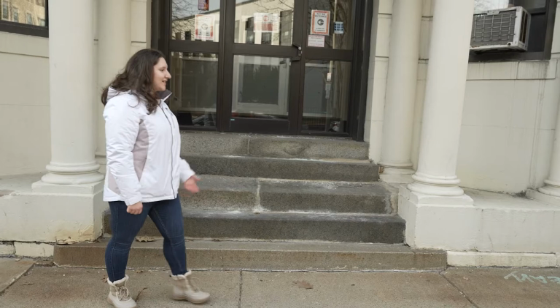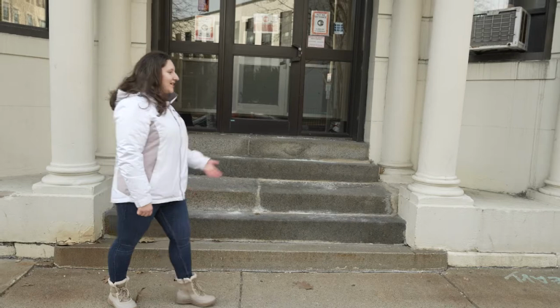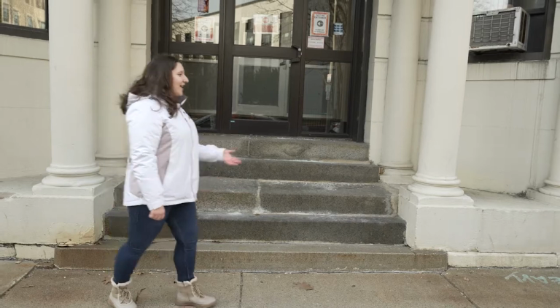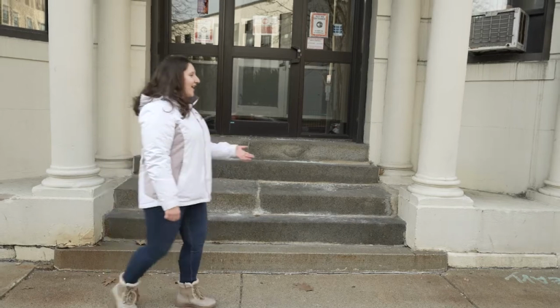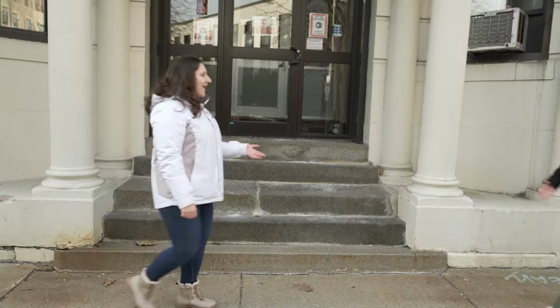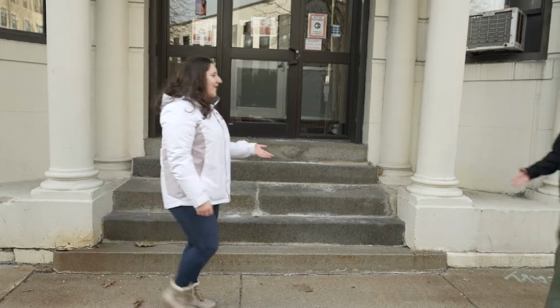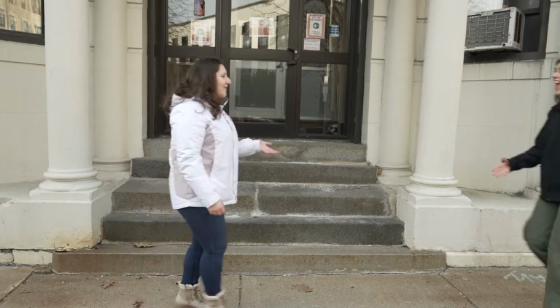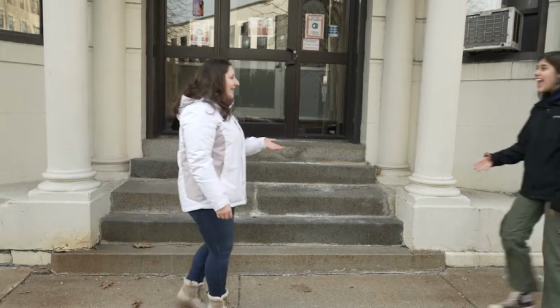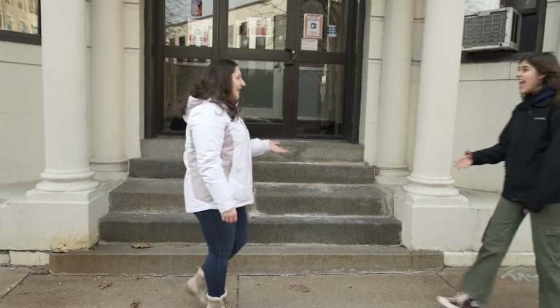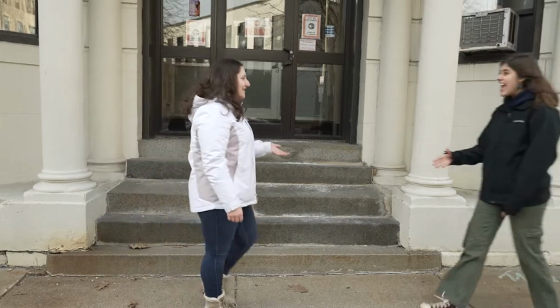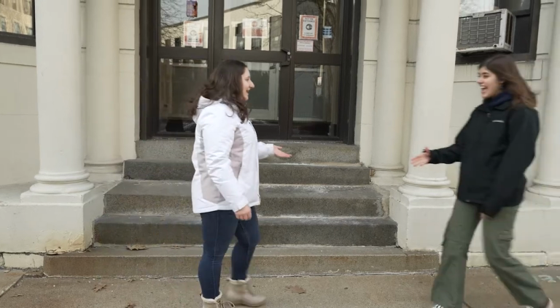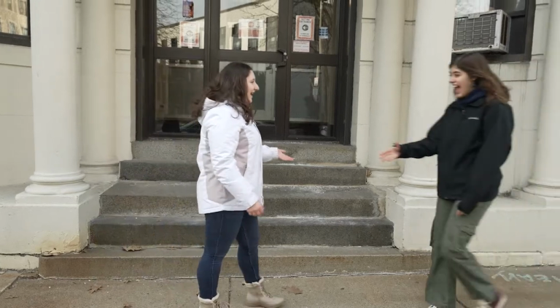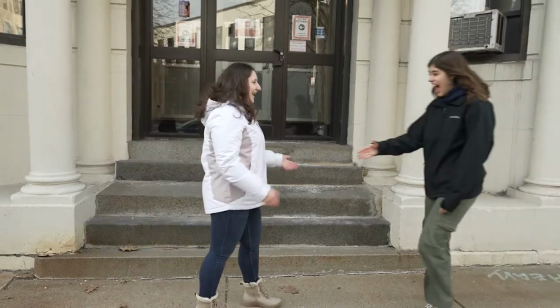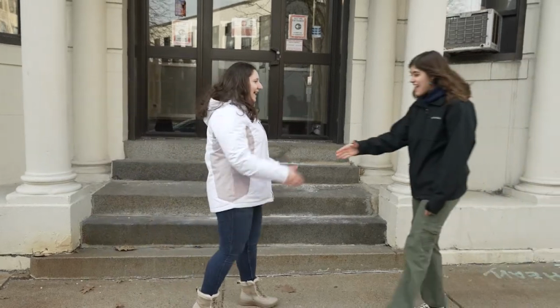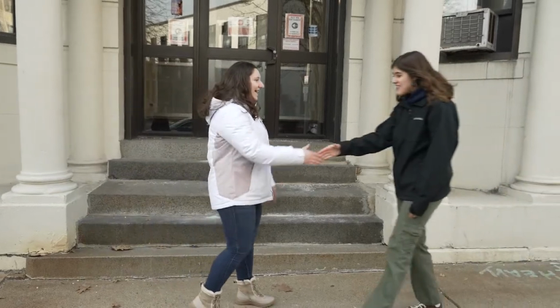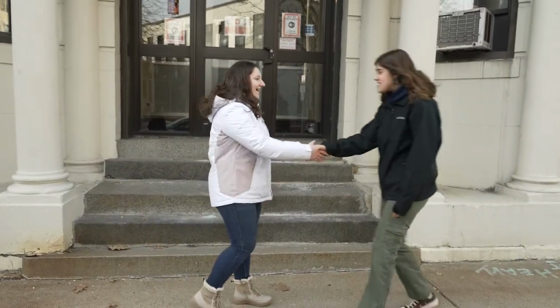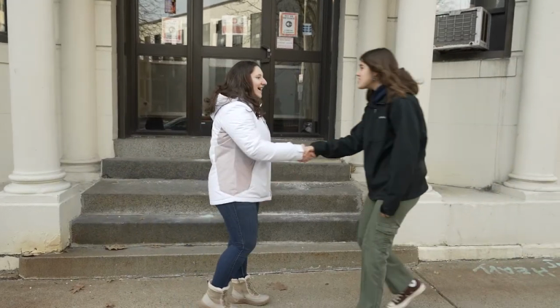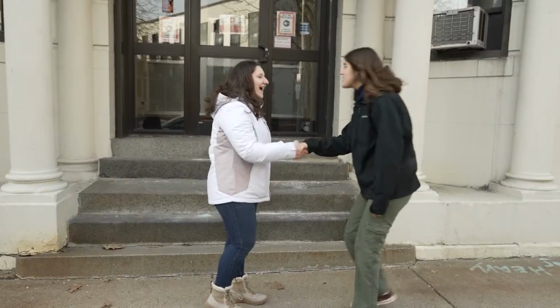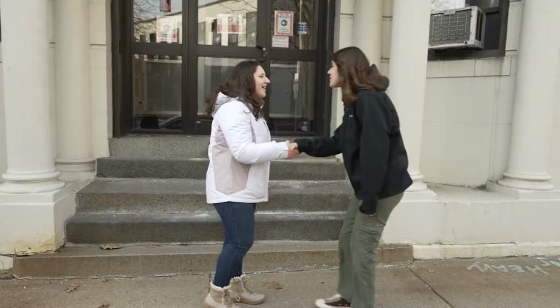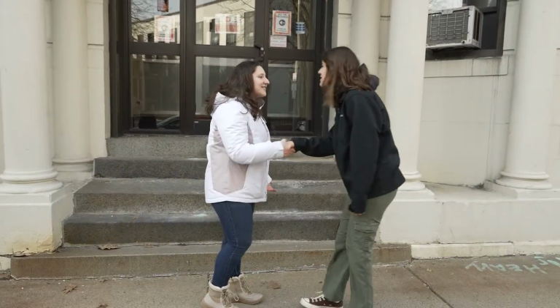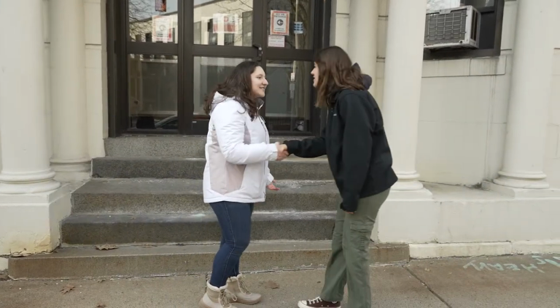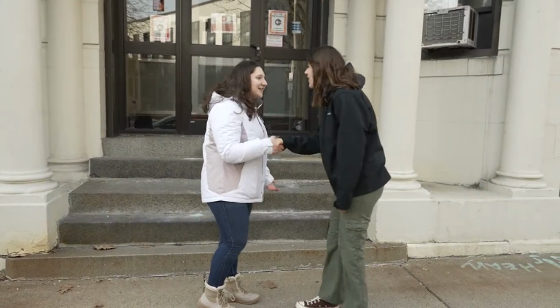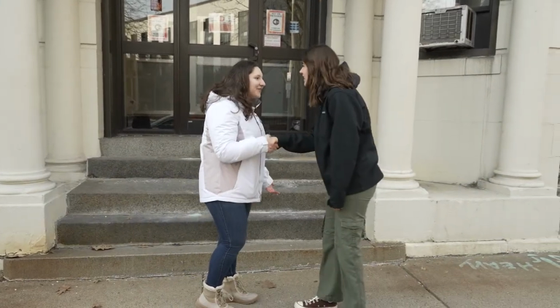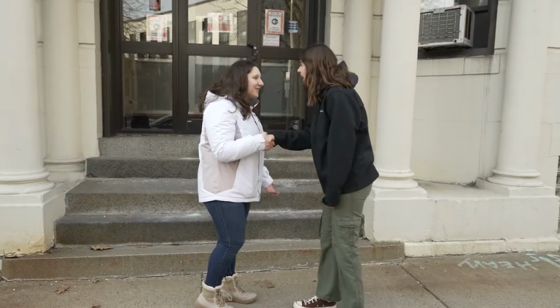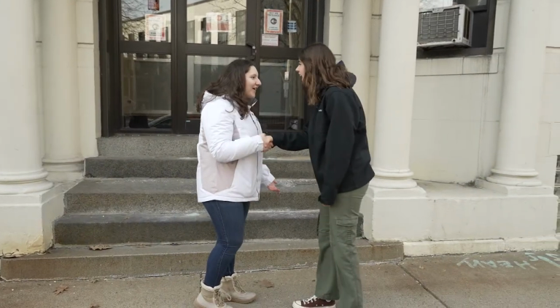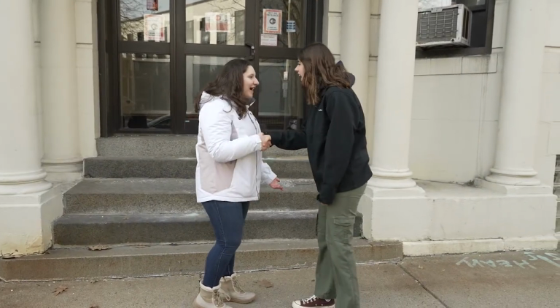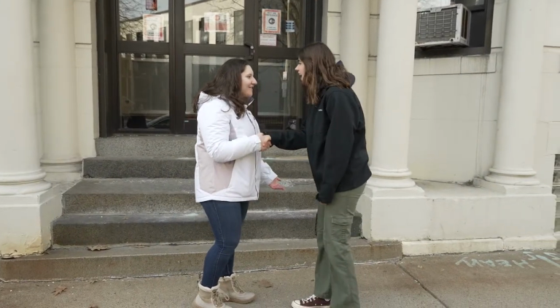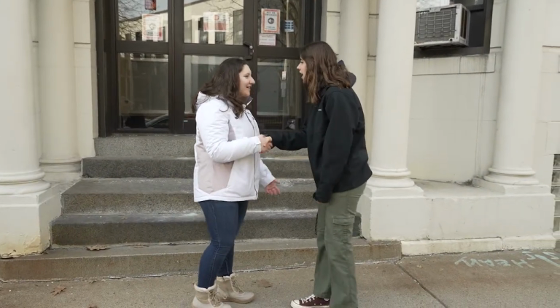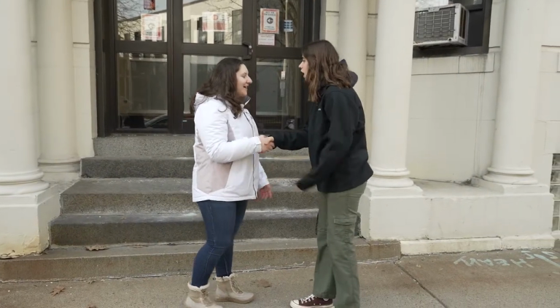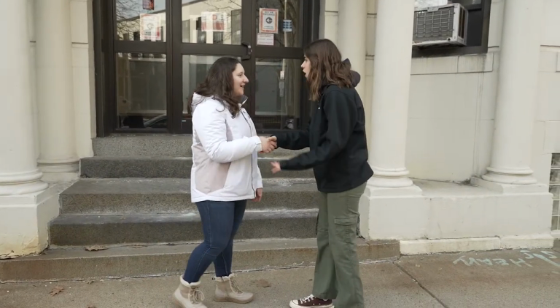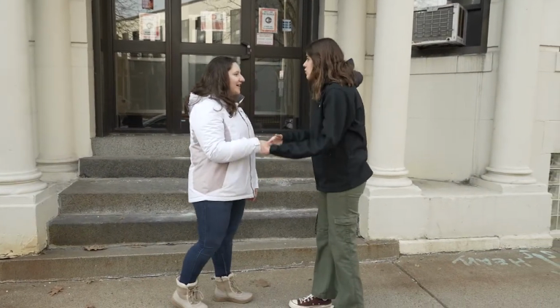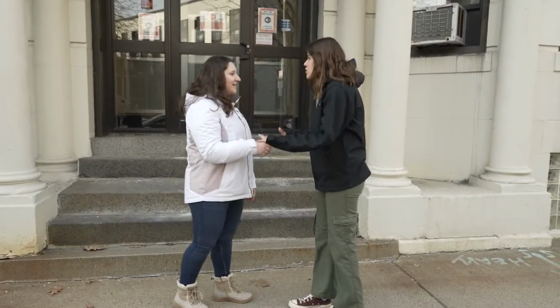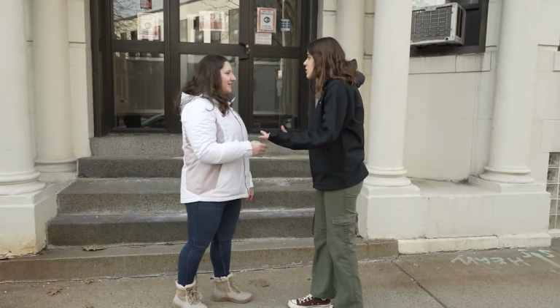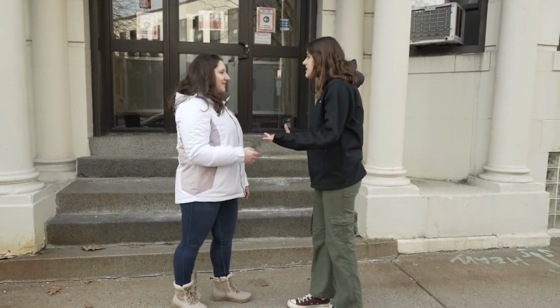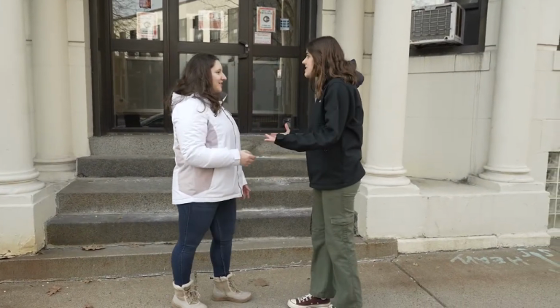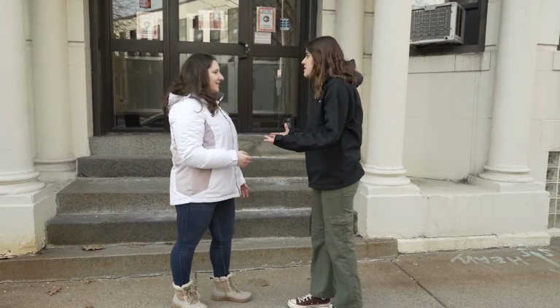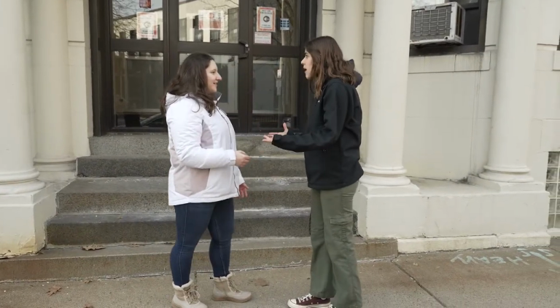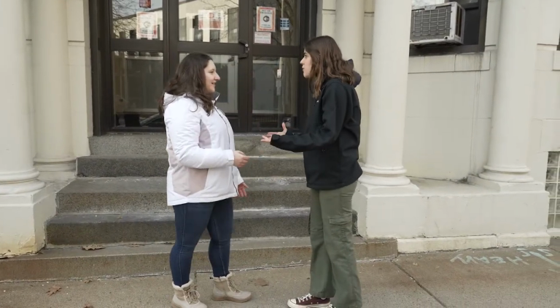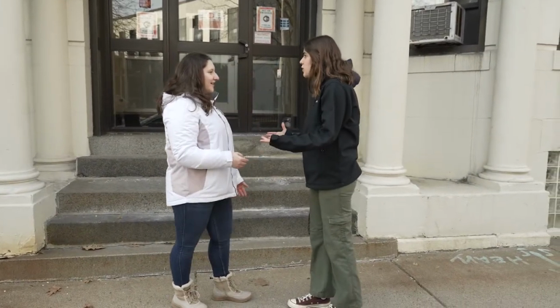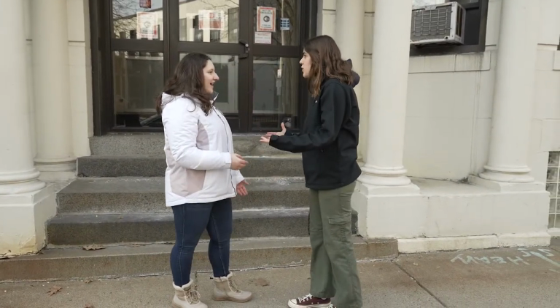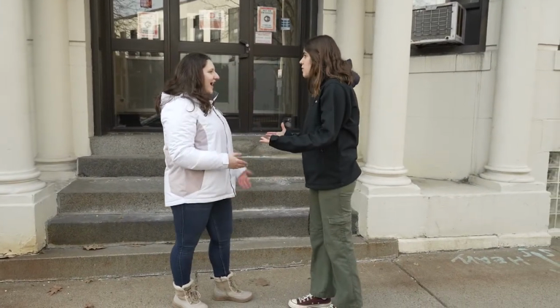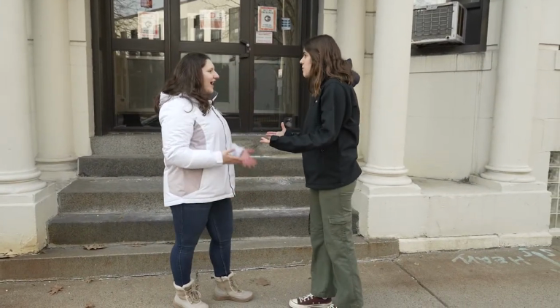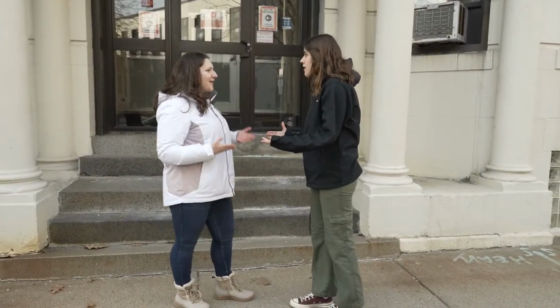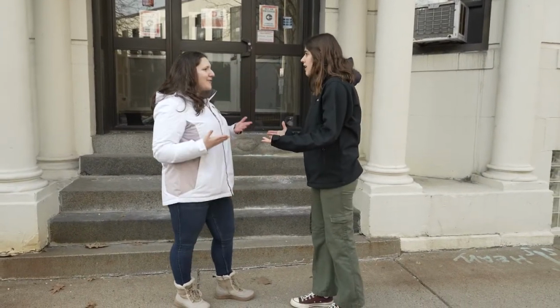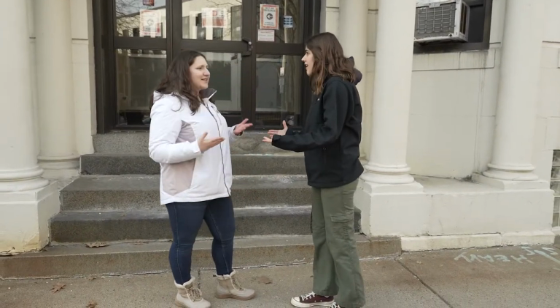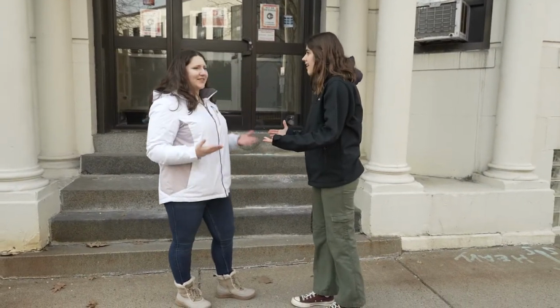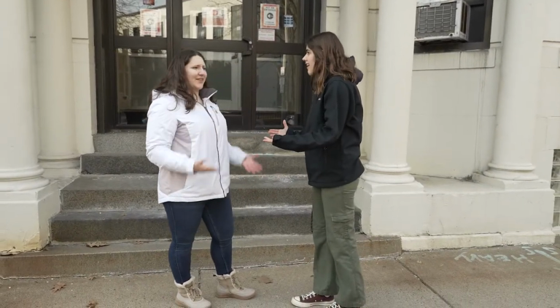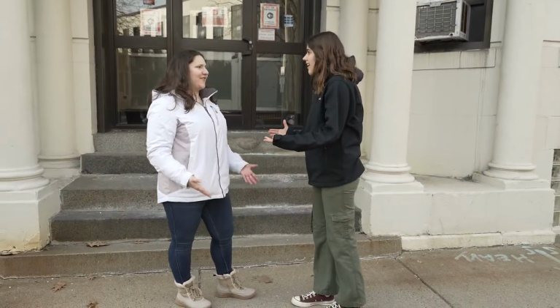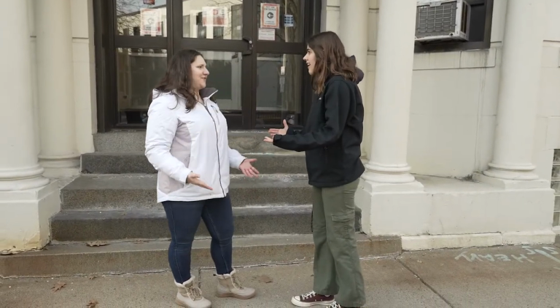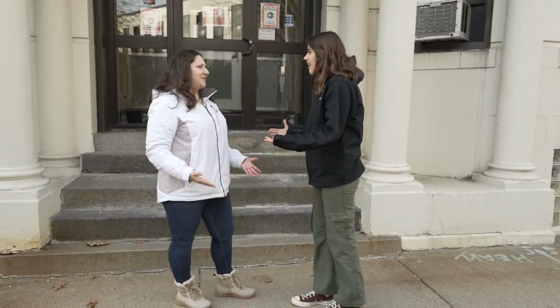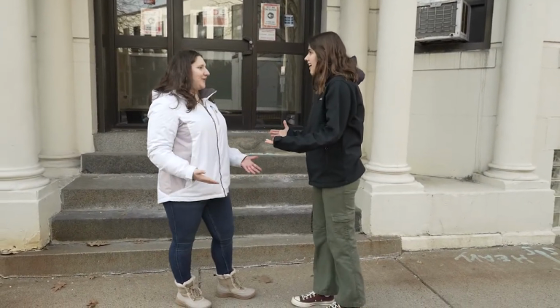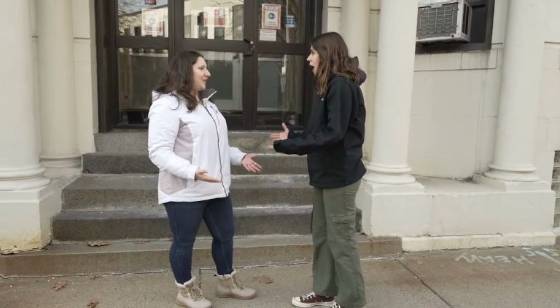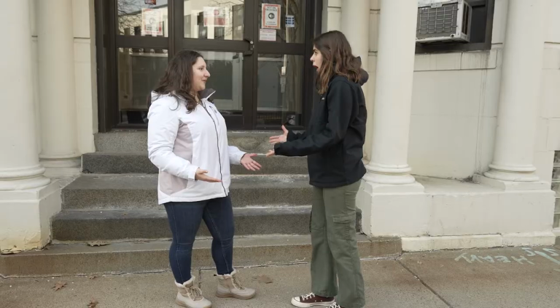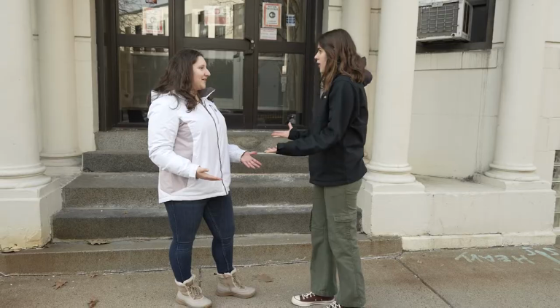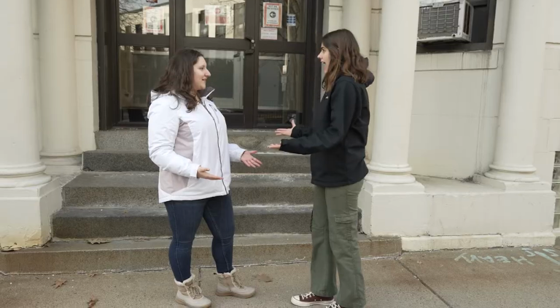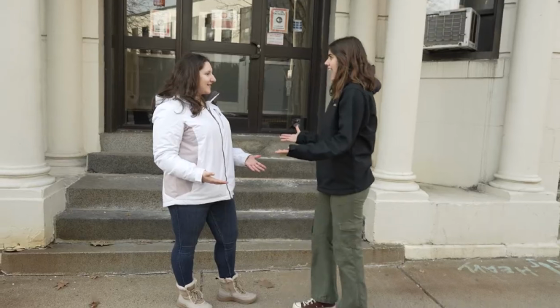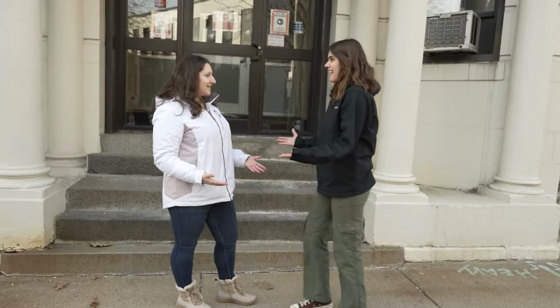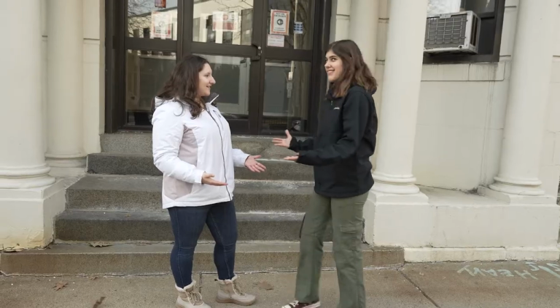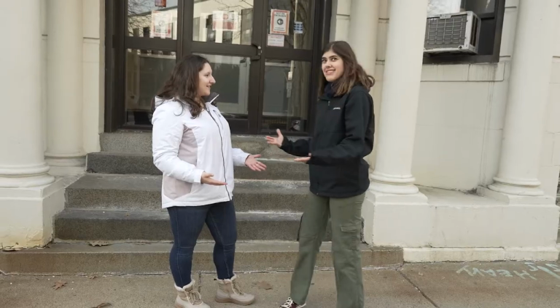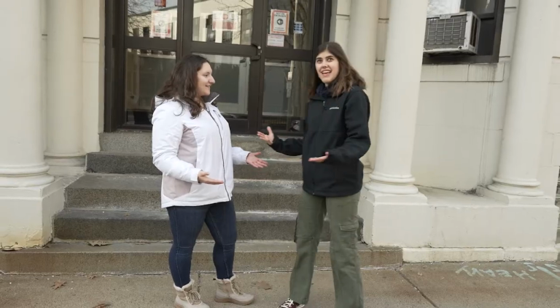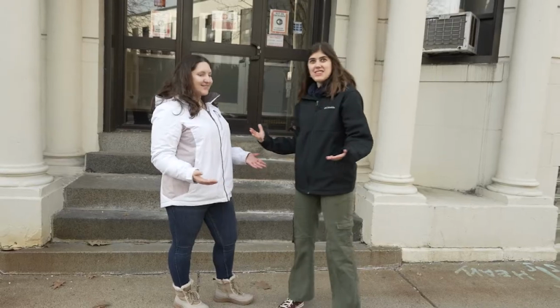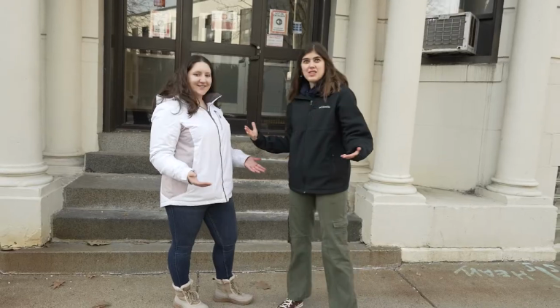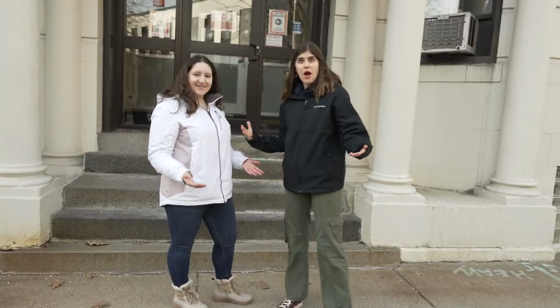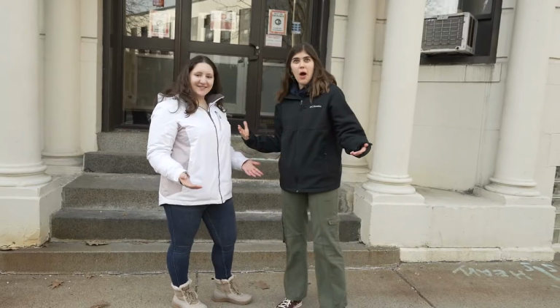Oh my gosh, hey! I haven't seen you in so long, I haven't seen you in forever. Would you like to see my room? I would love to. Okay, let's go.